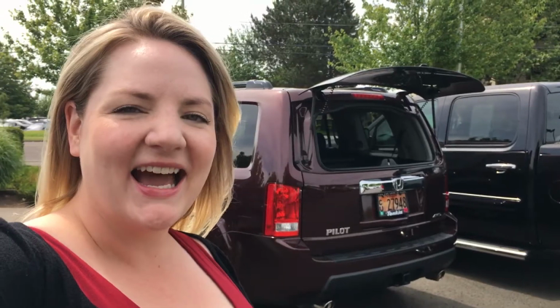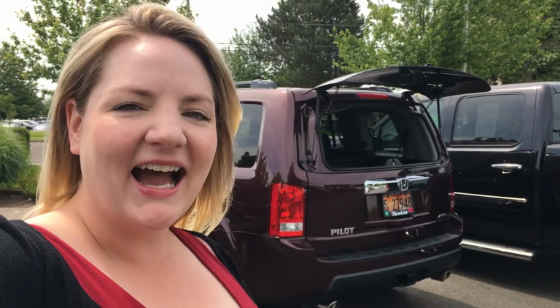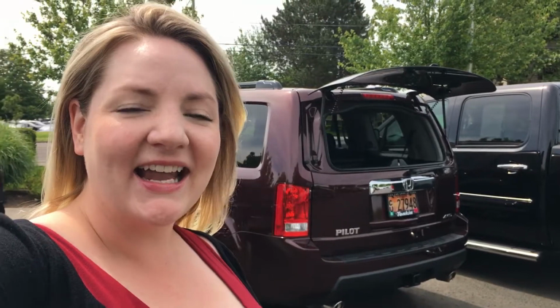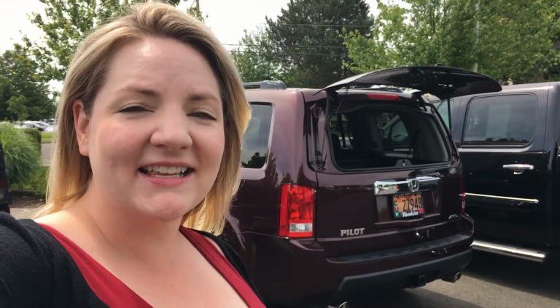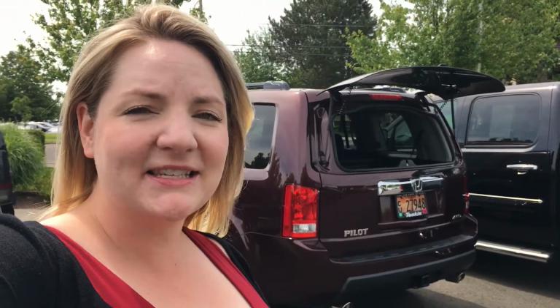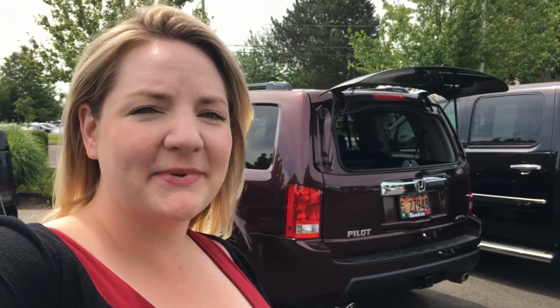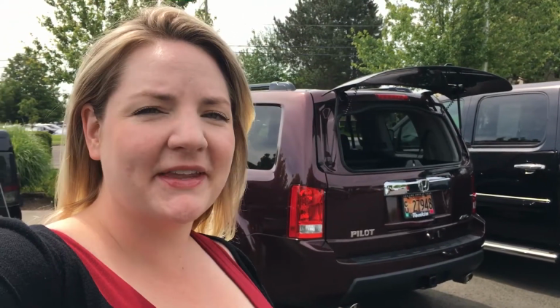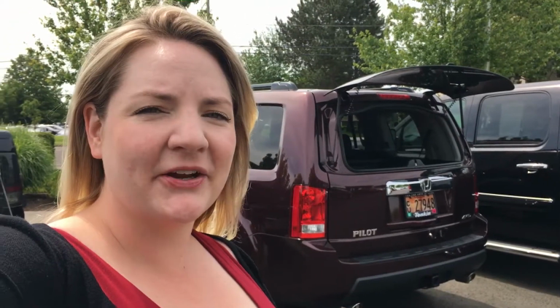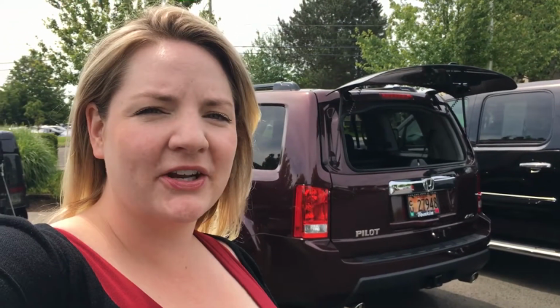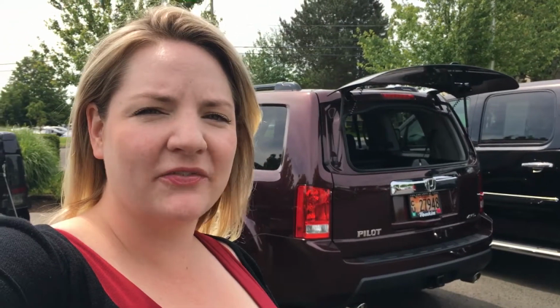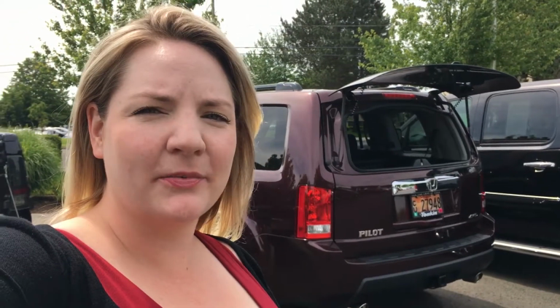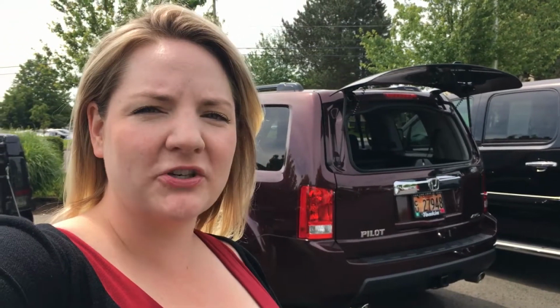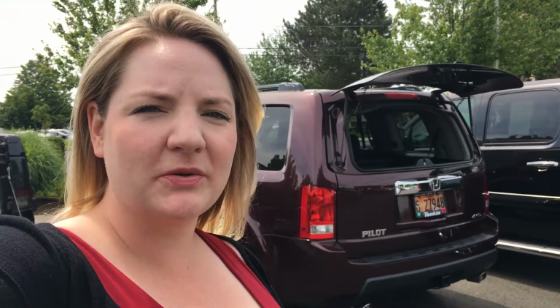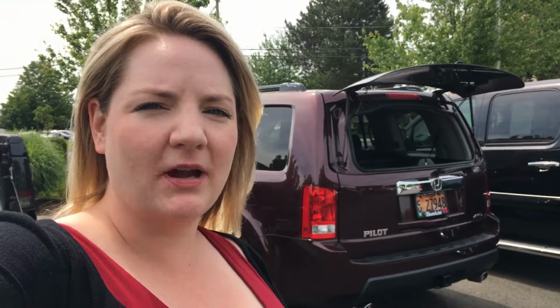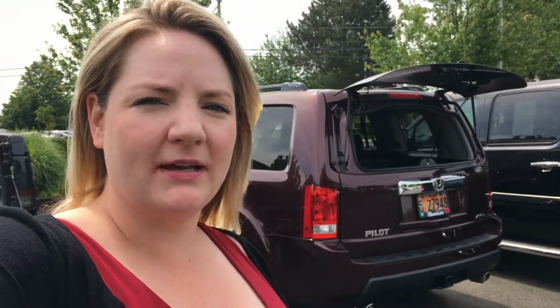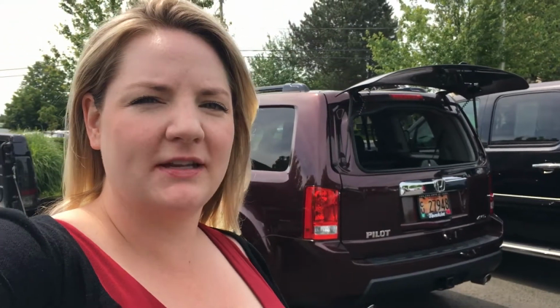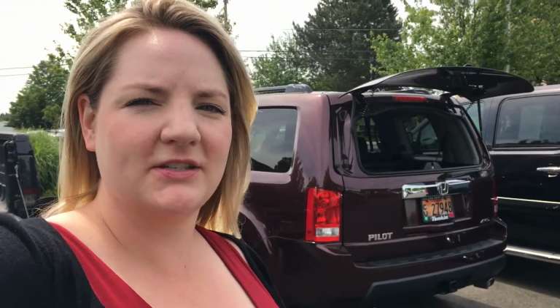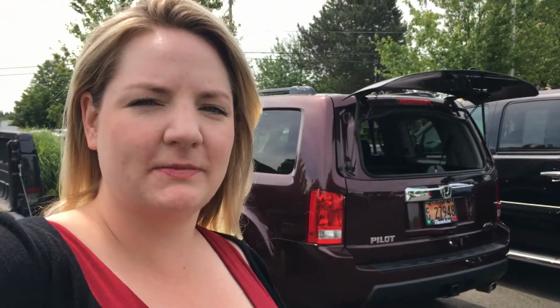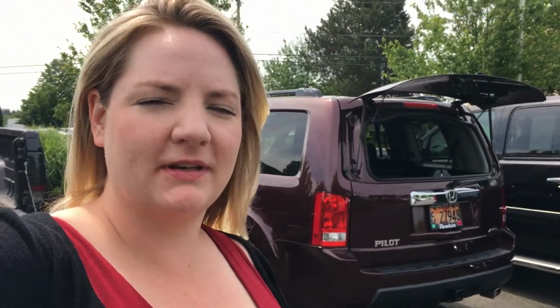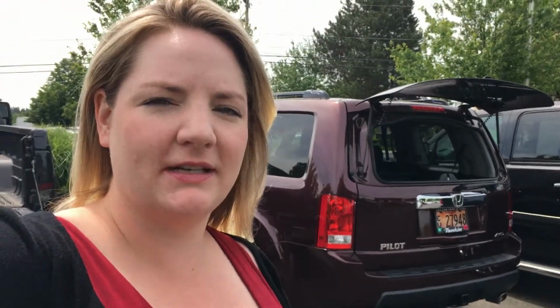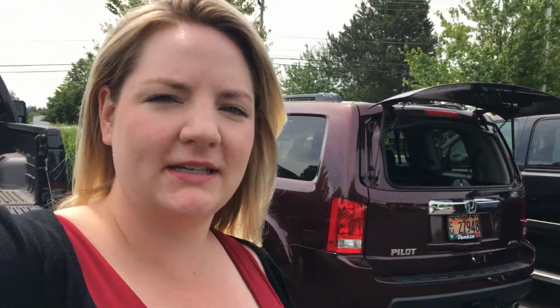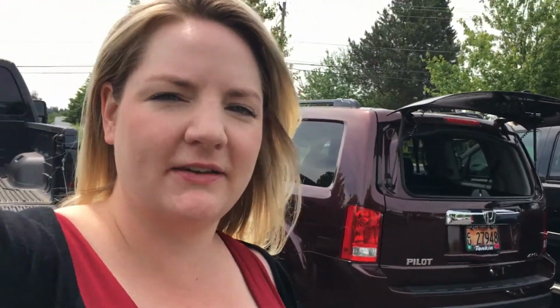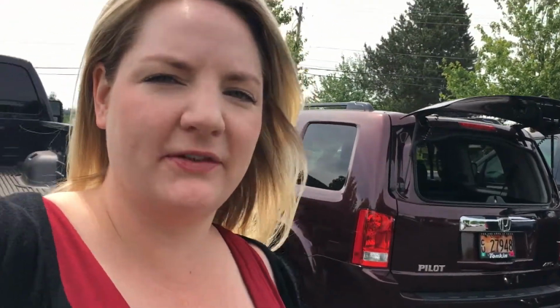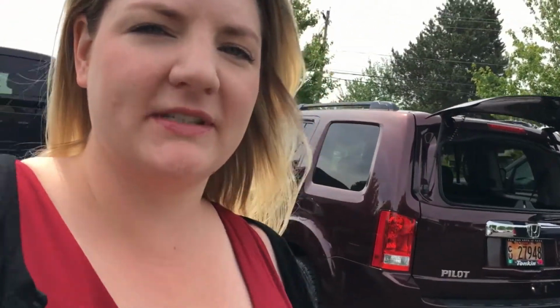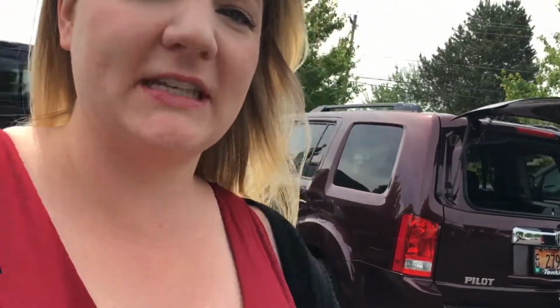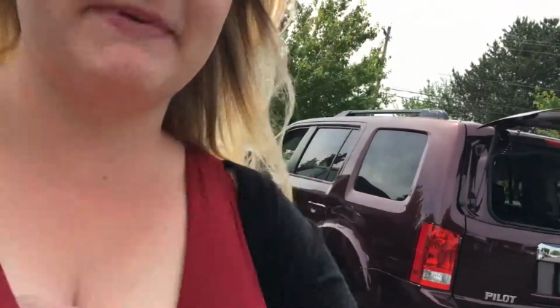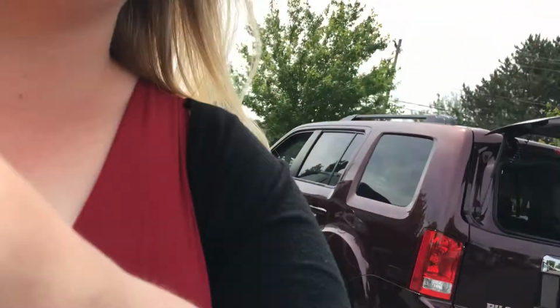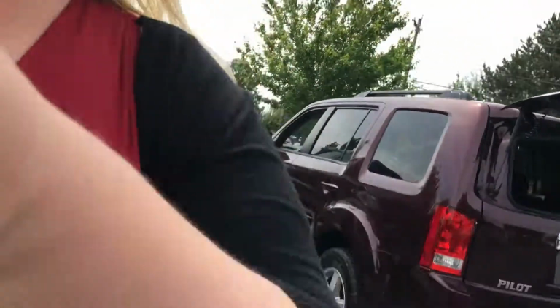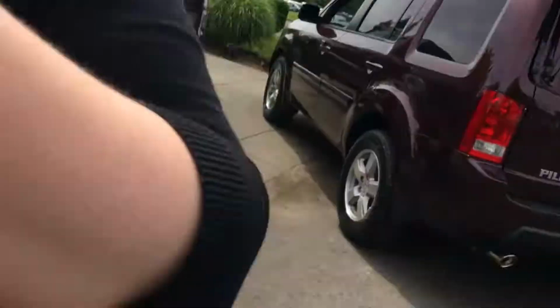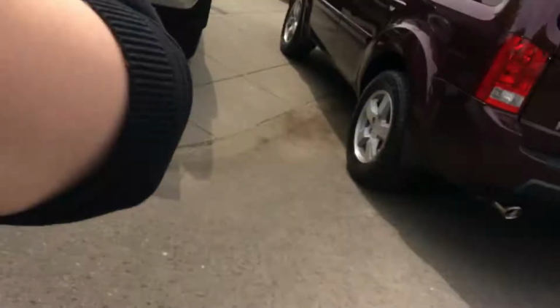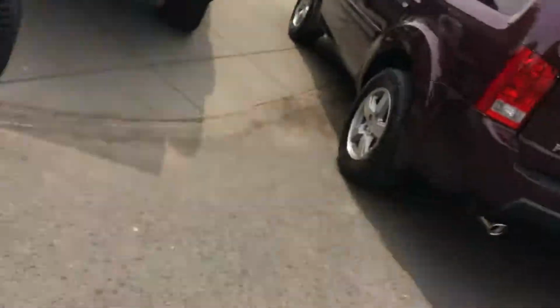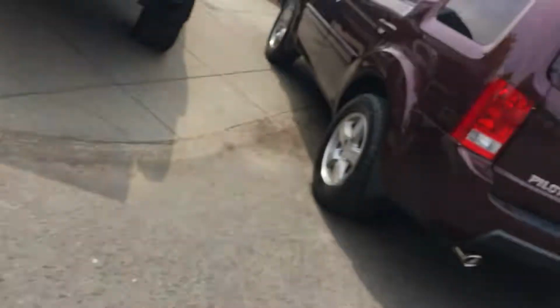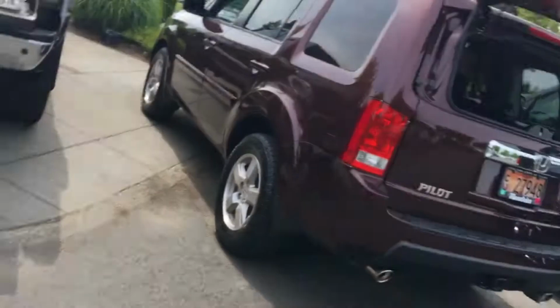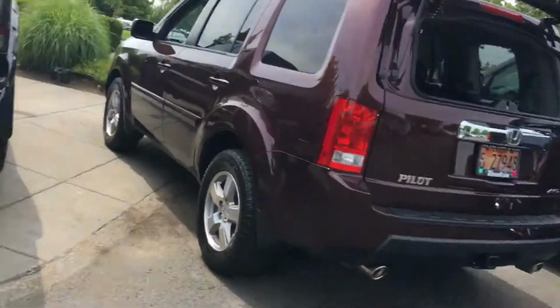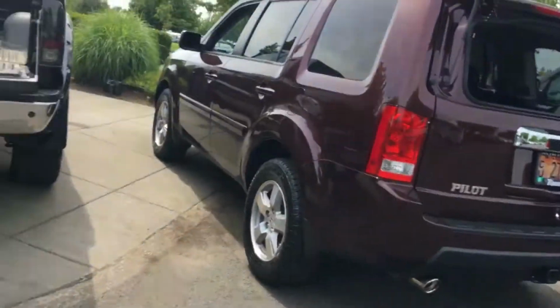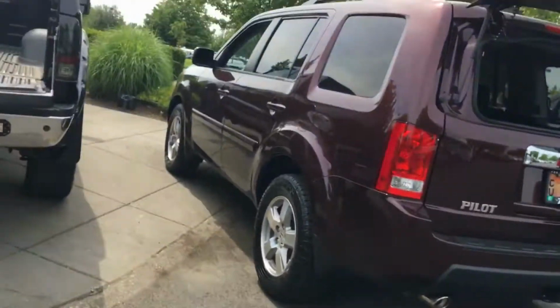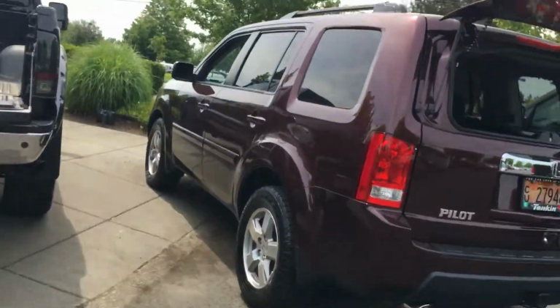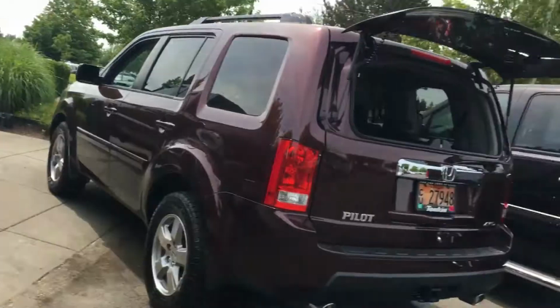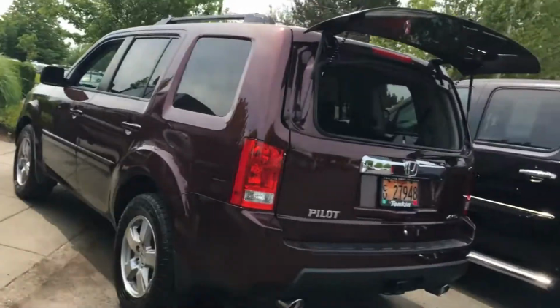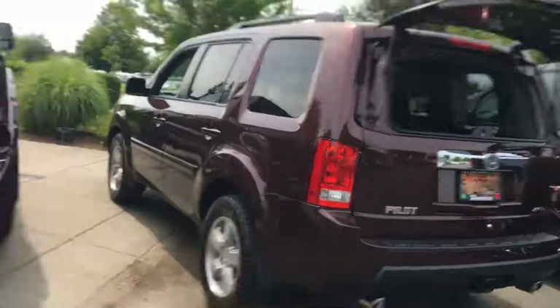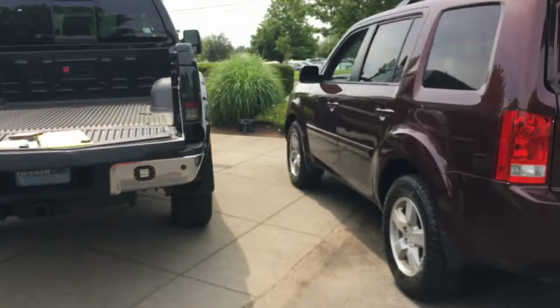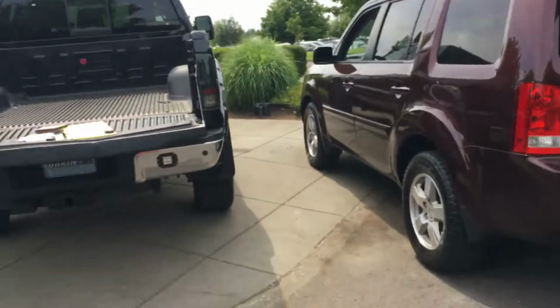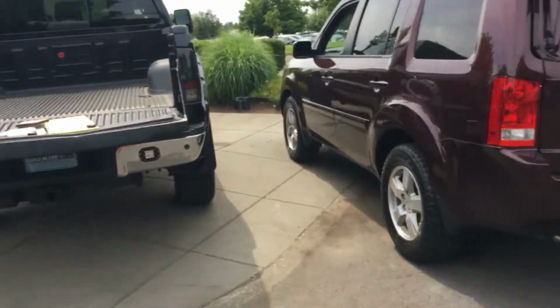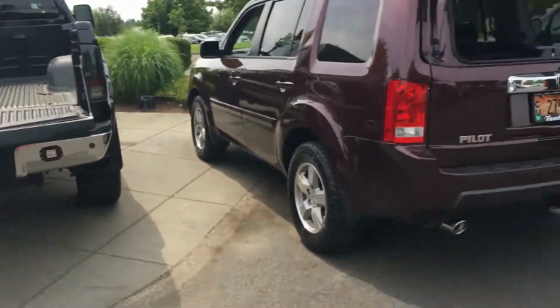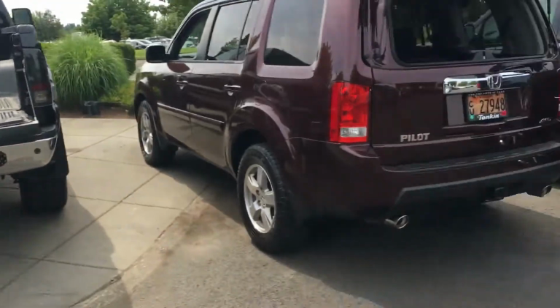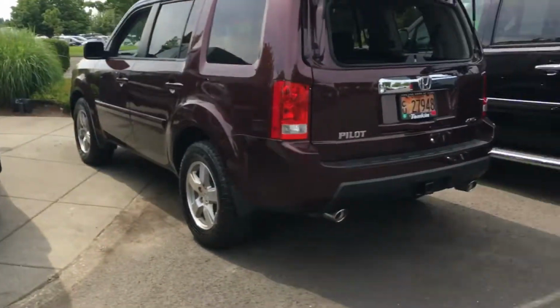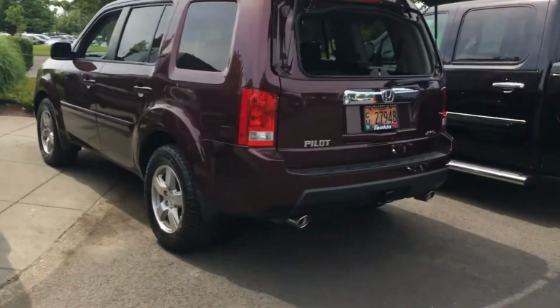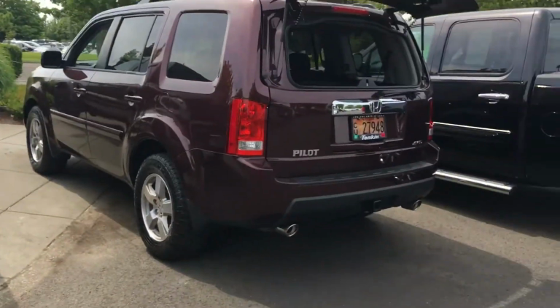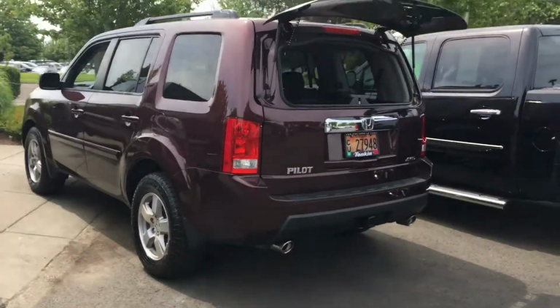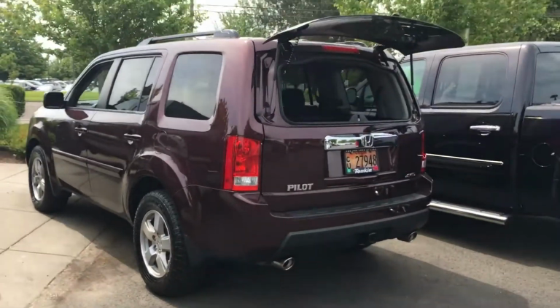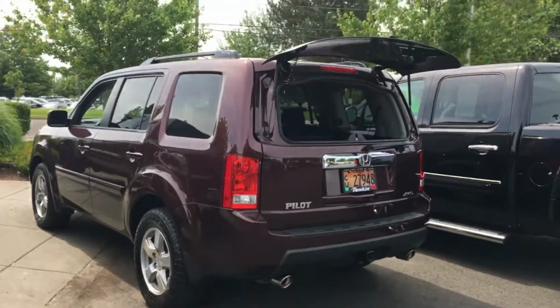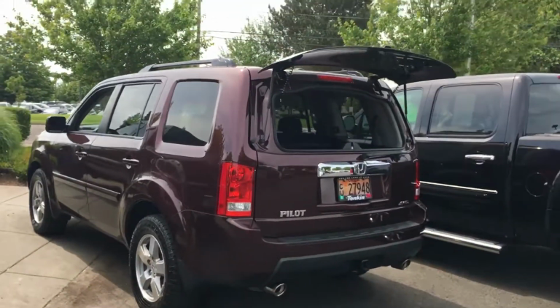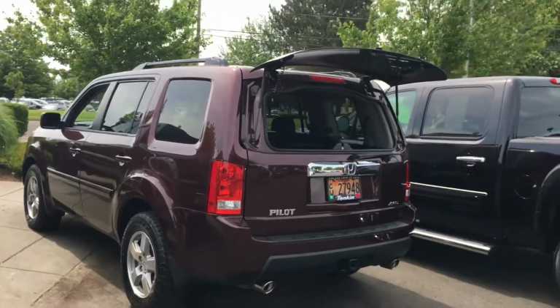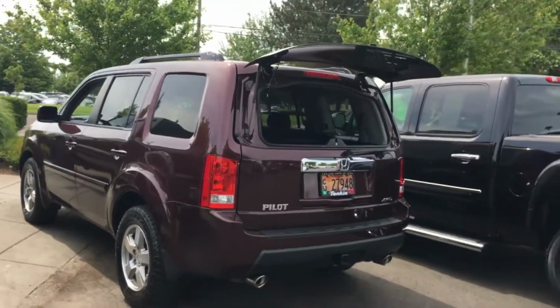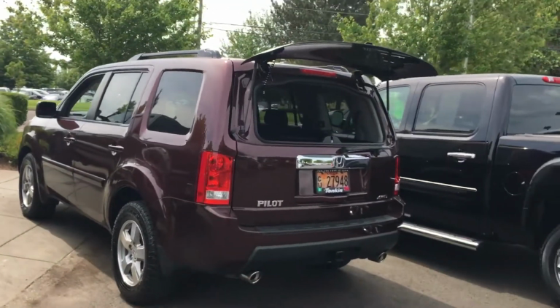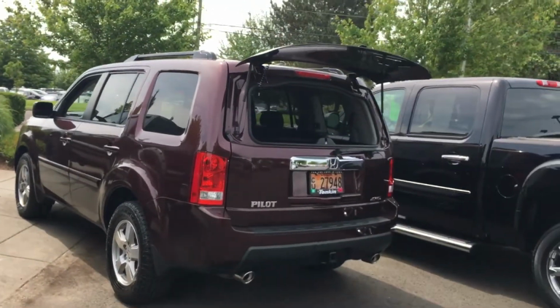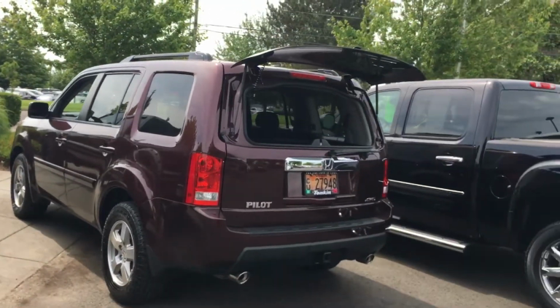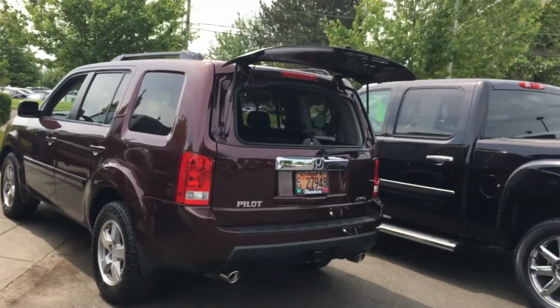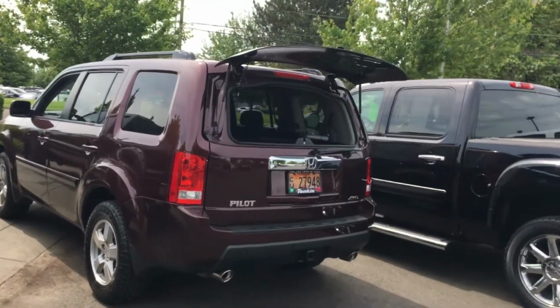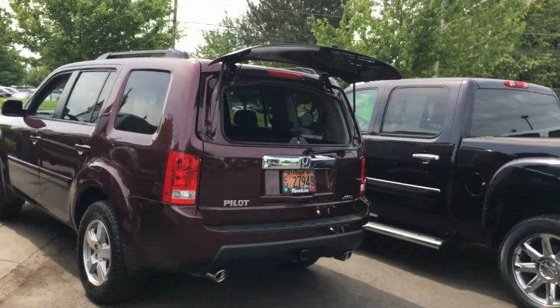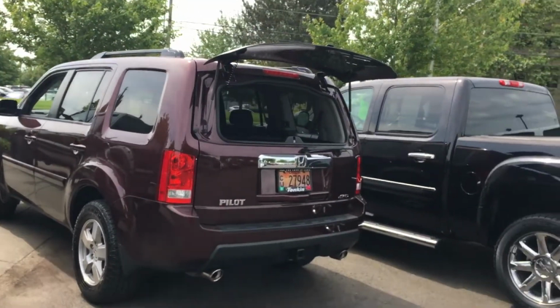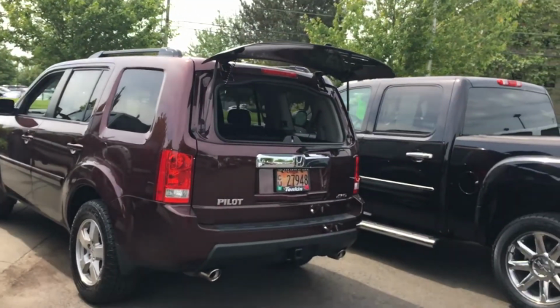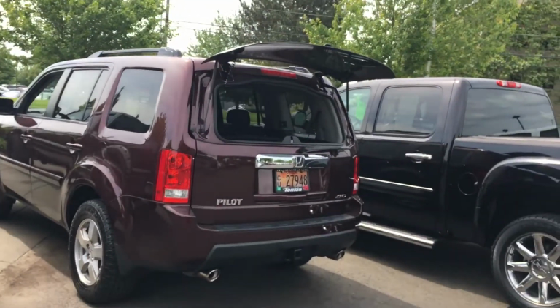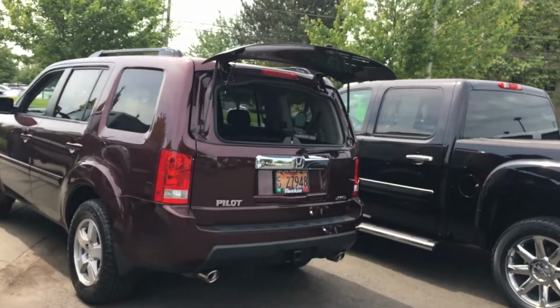Hi Elizabeth, Erin here from Gresham Honda. Just wanted to give you a sneak peek at your new car. This is the 2011 Honda Pilot.